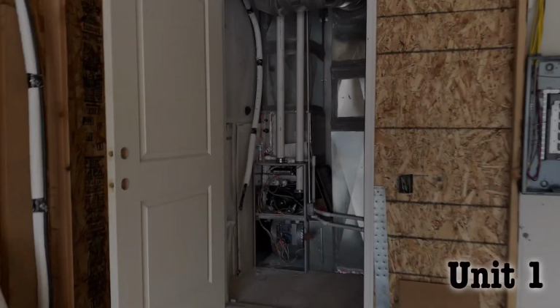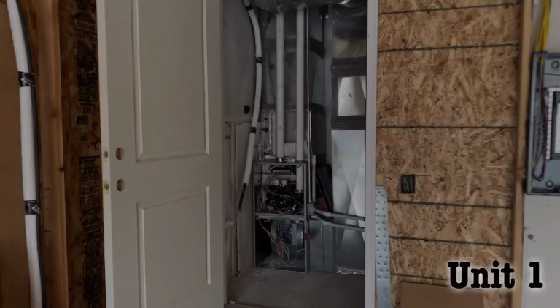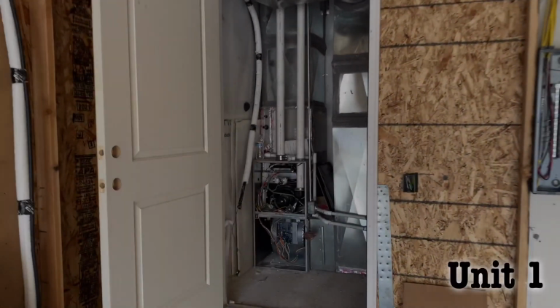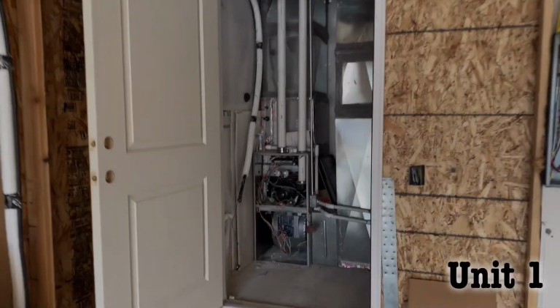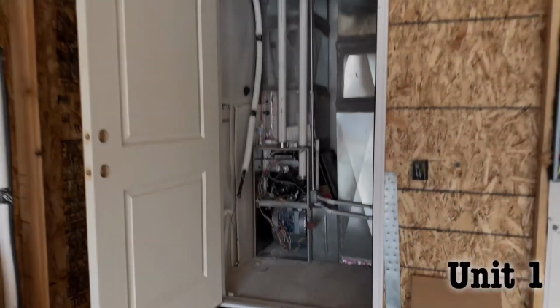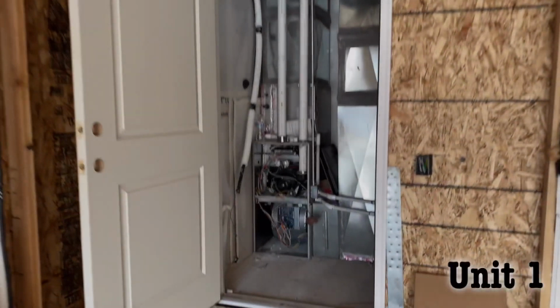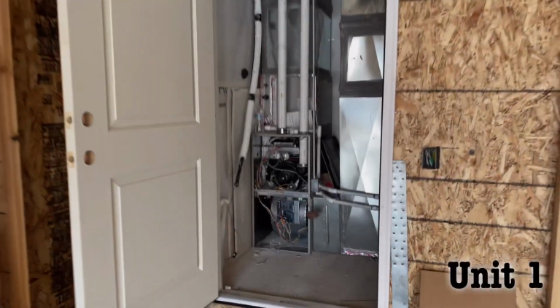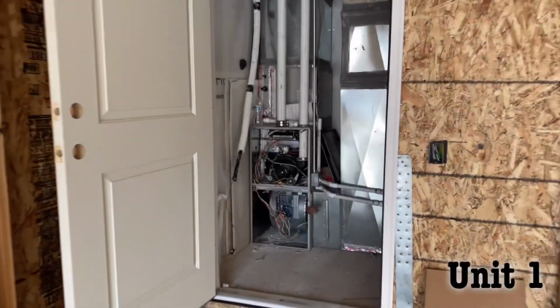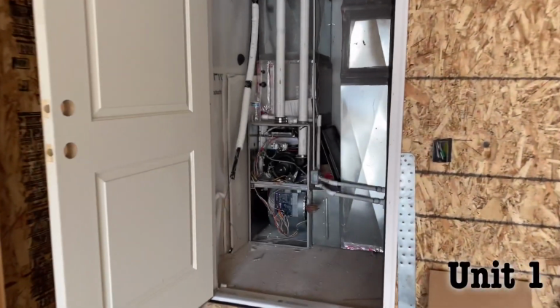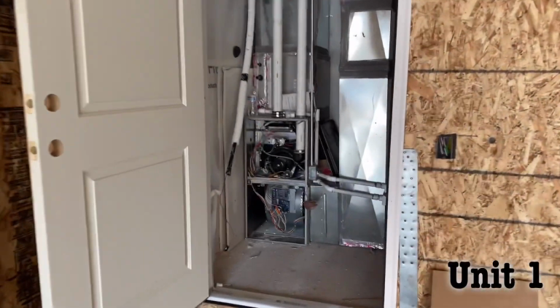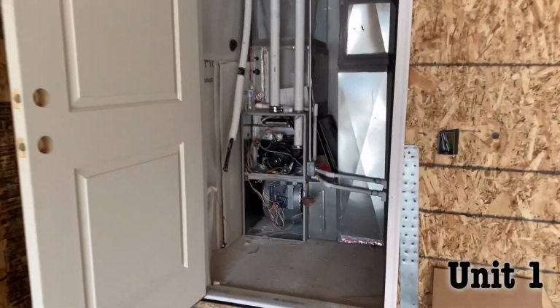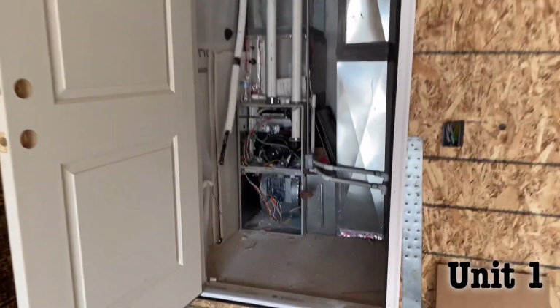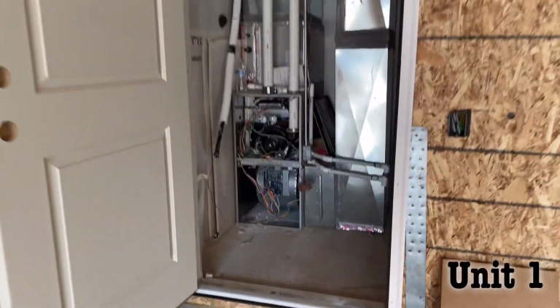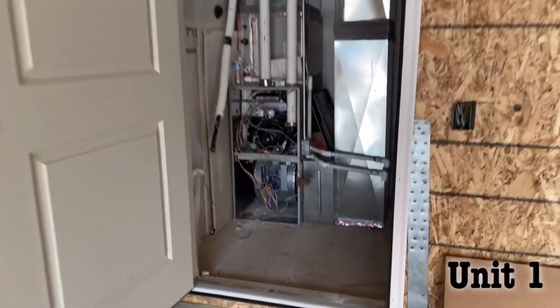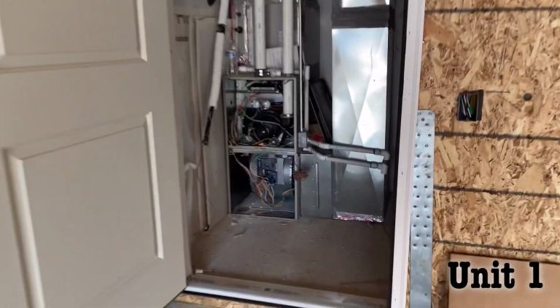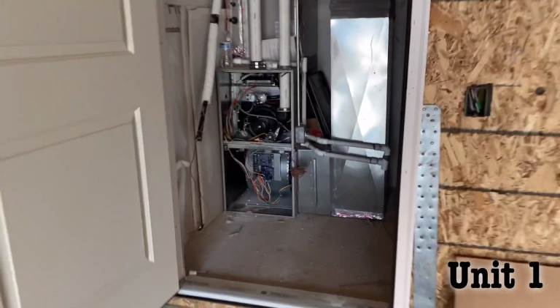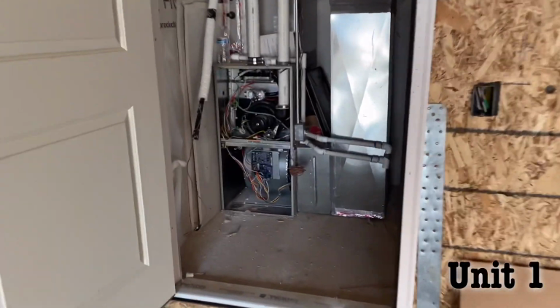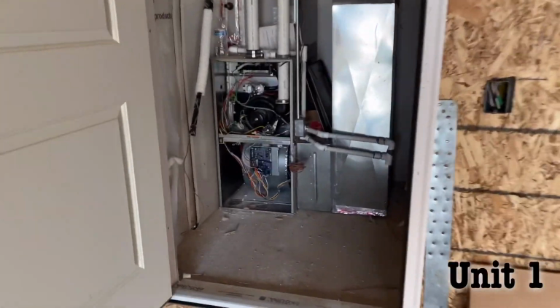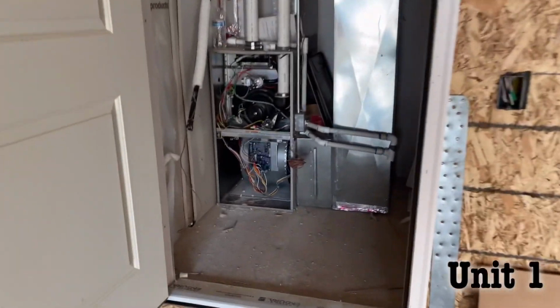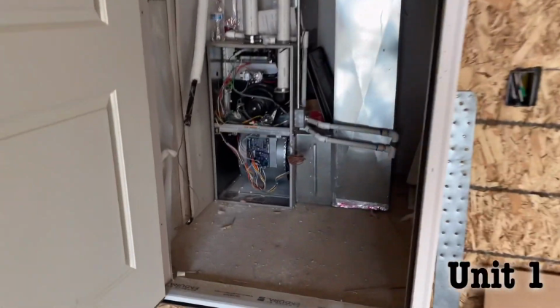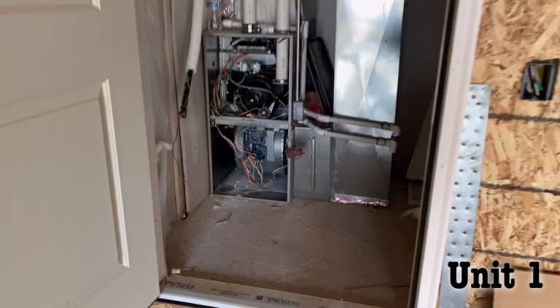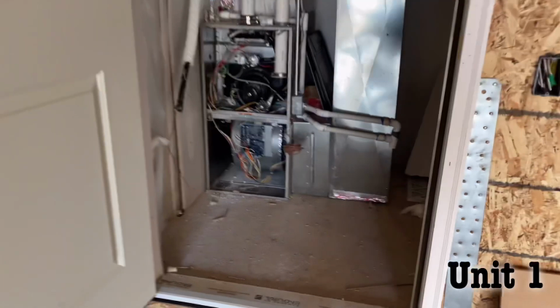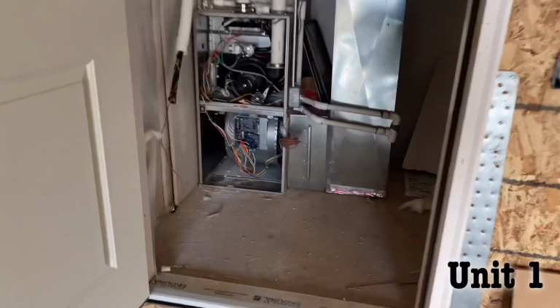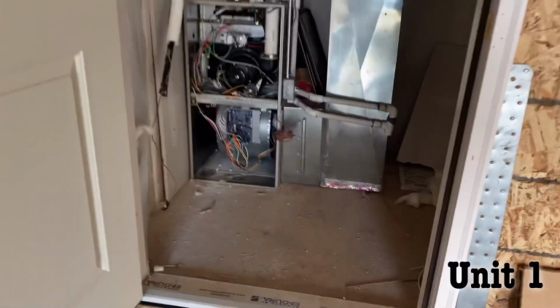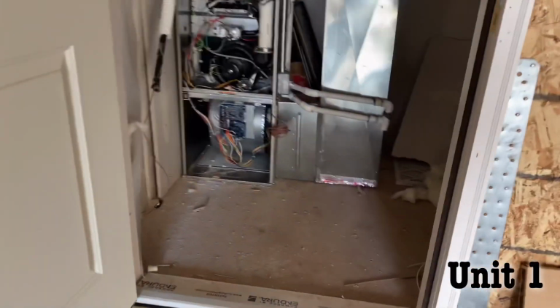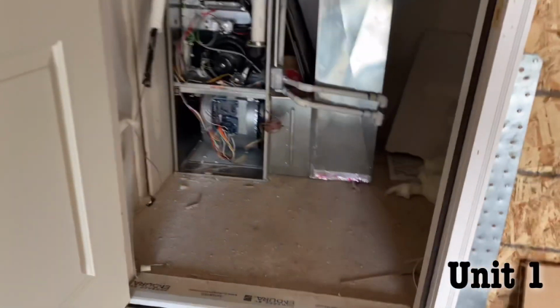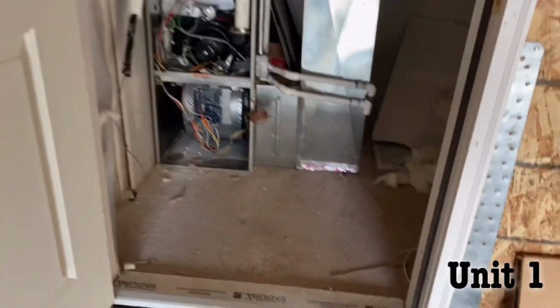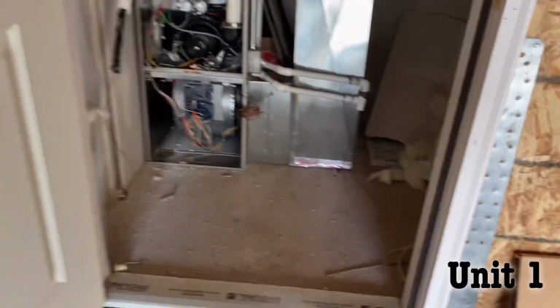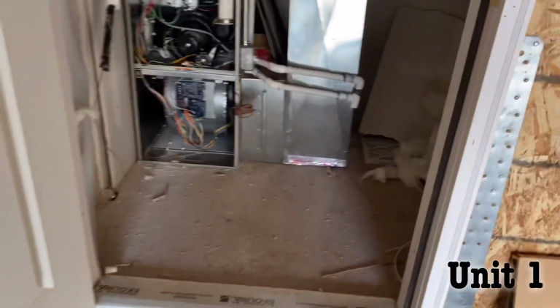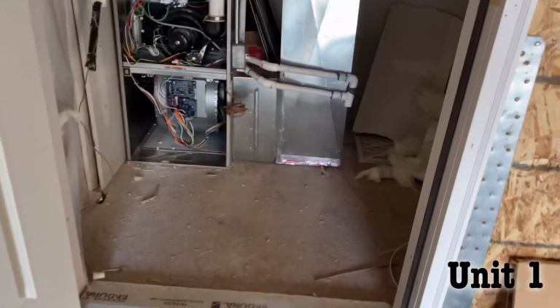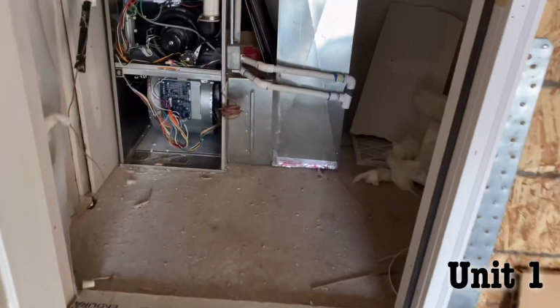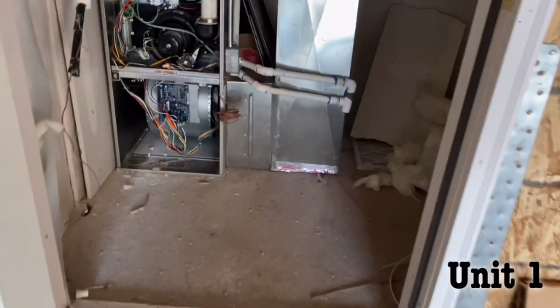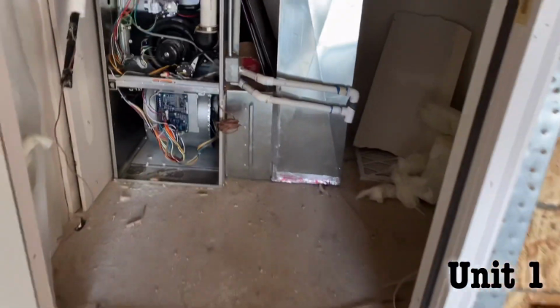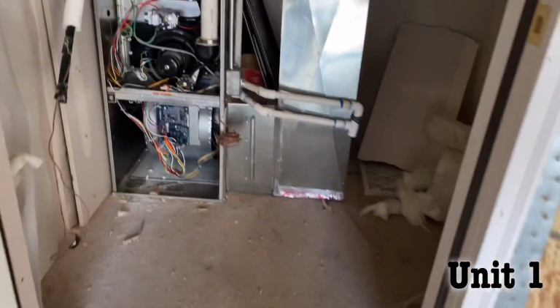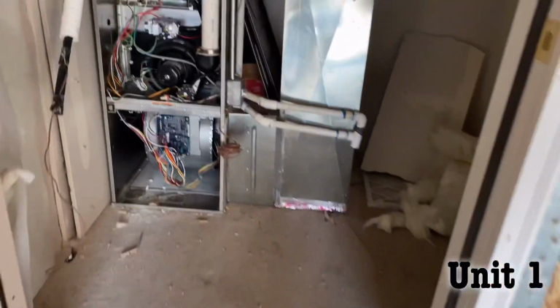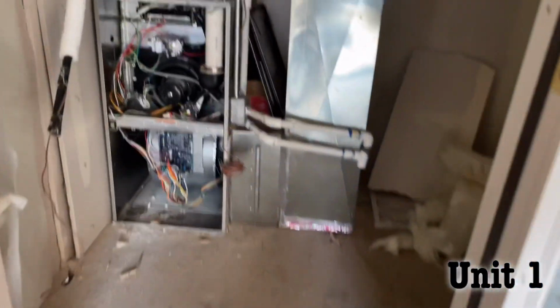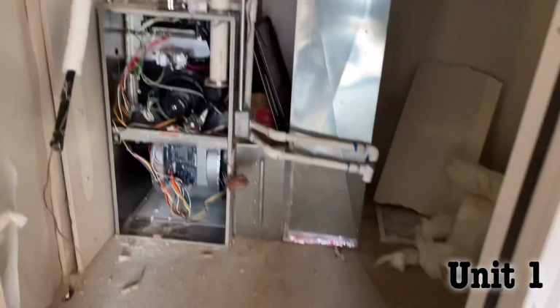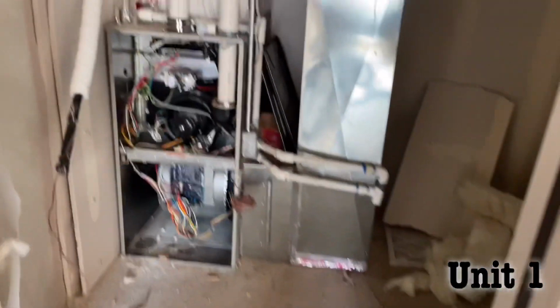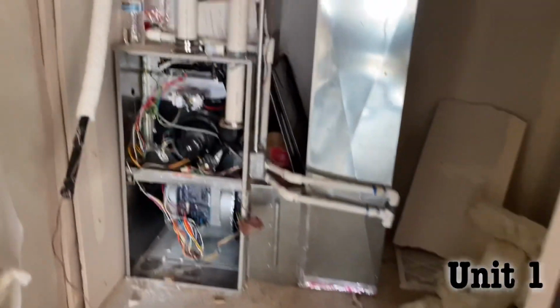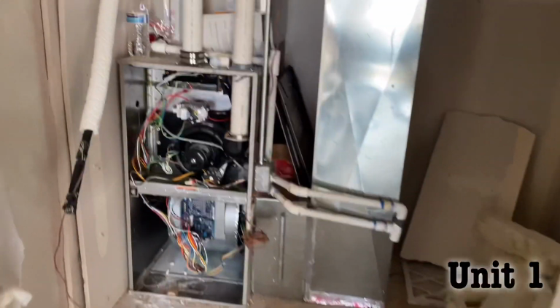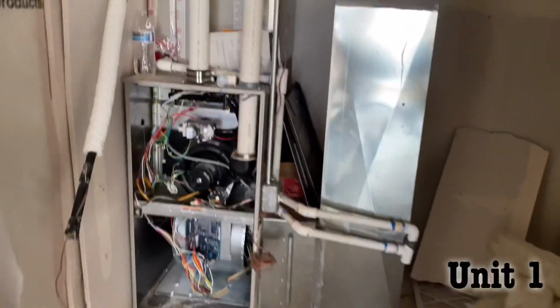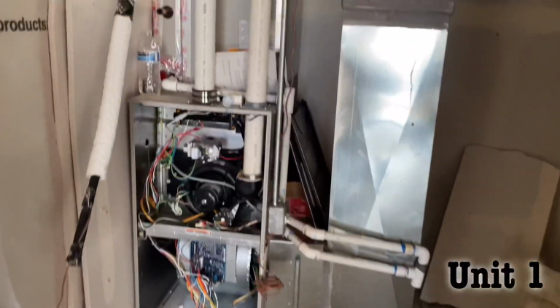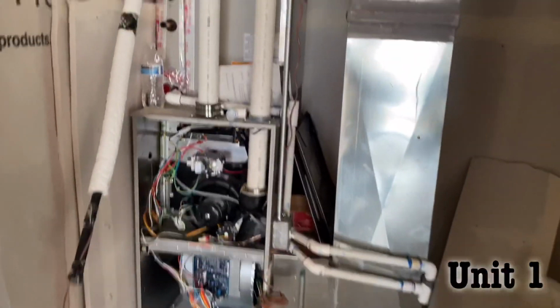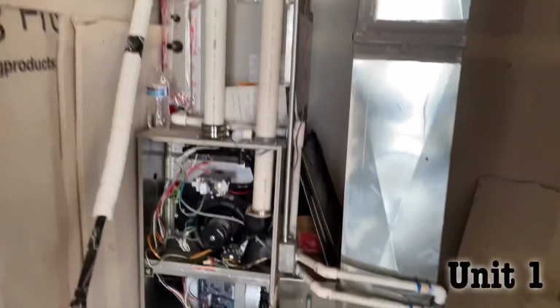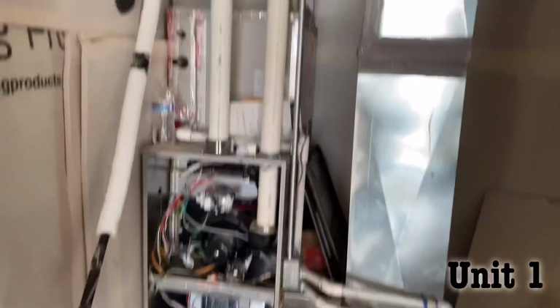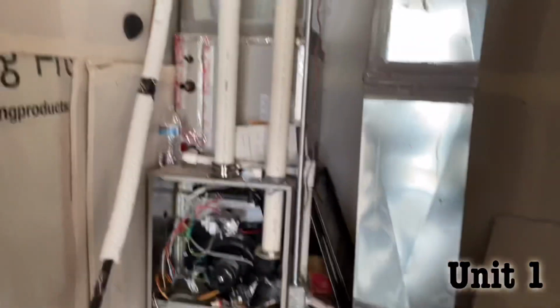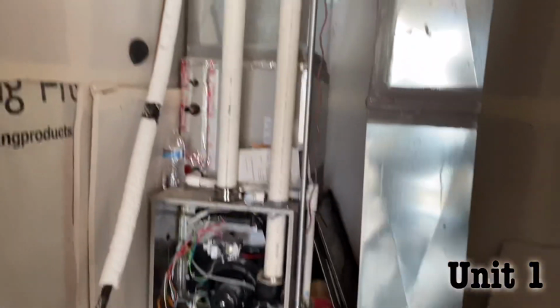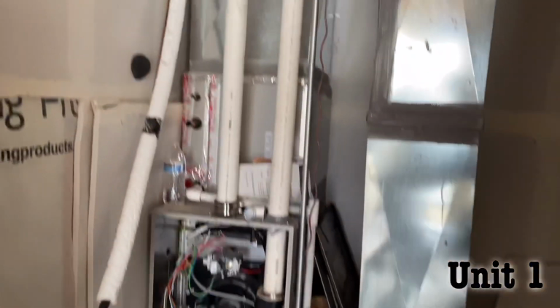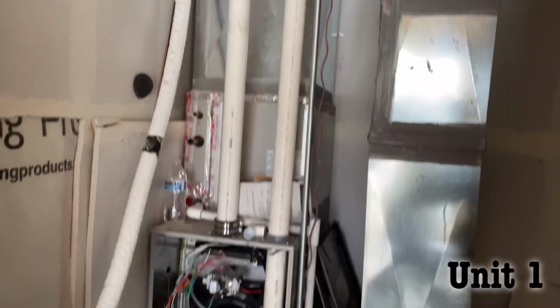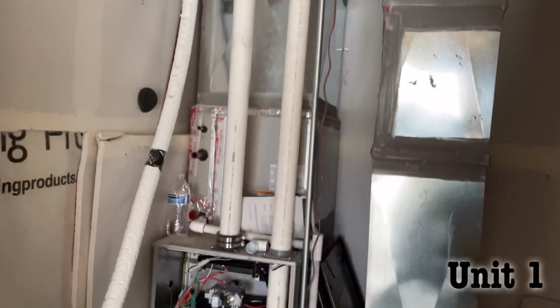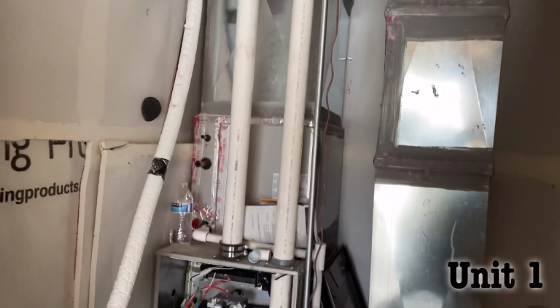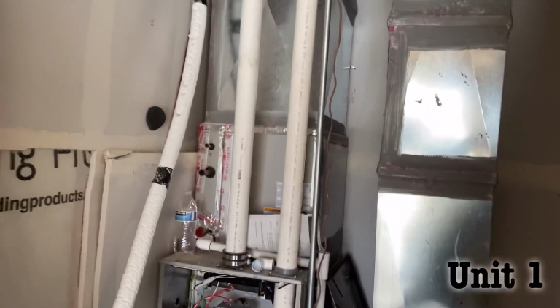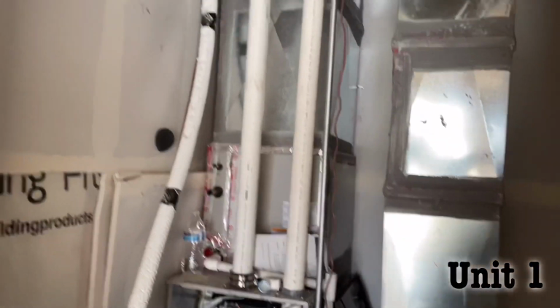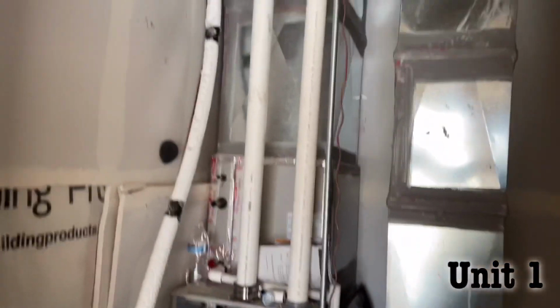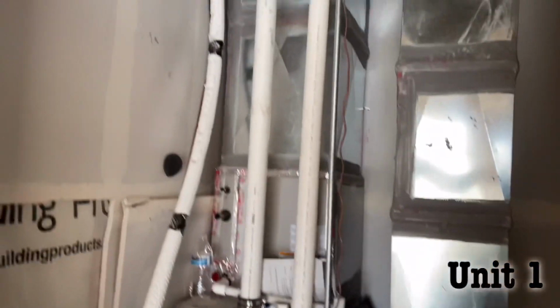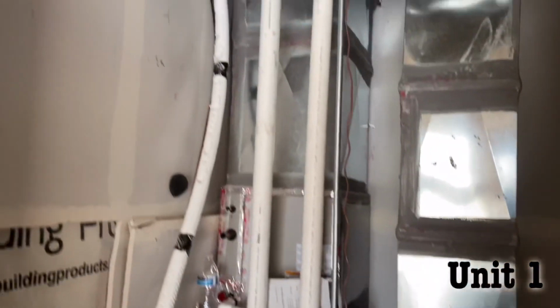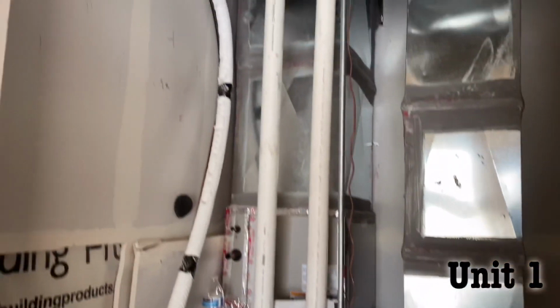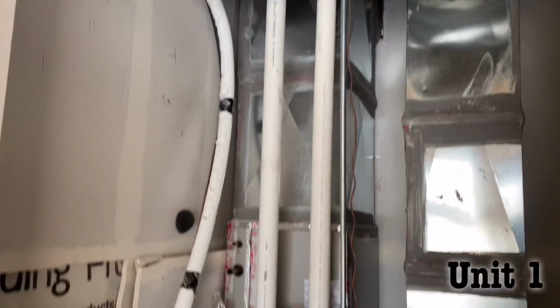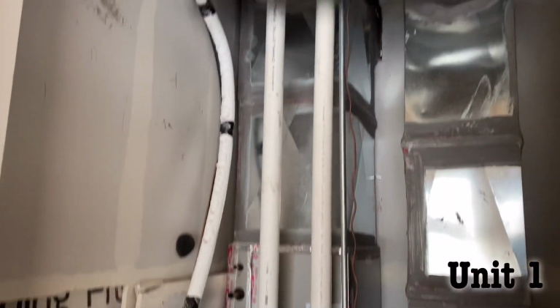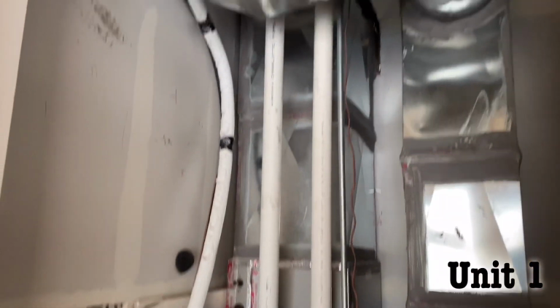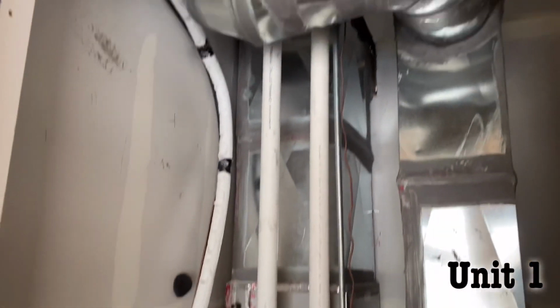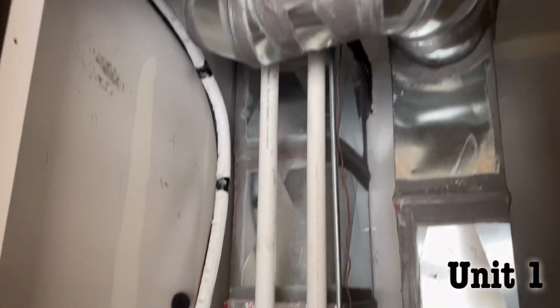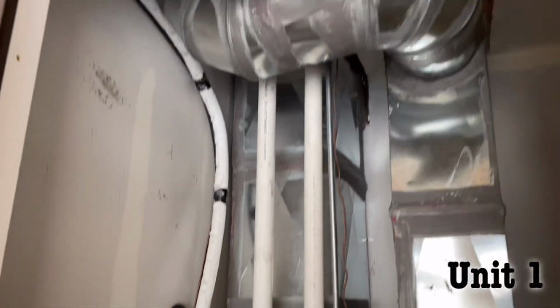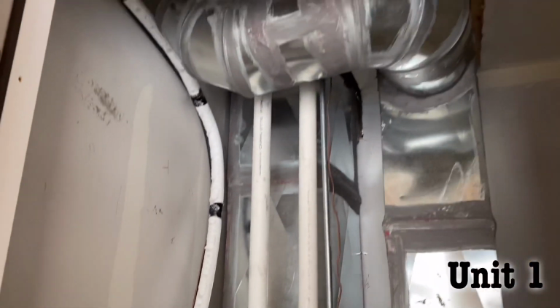We're all 100% done with this unit. Here's the line set.